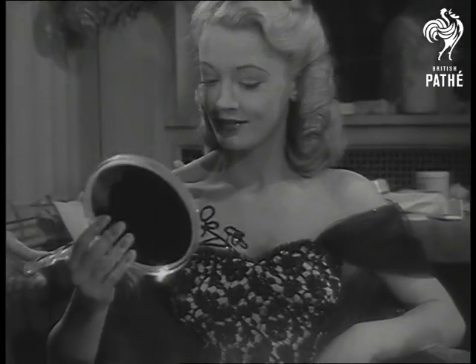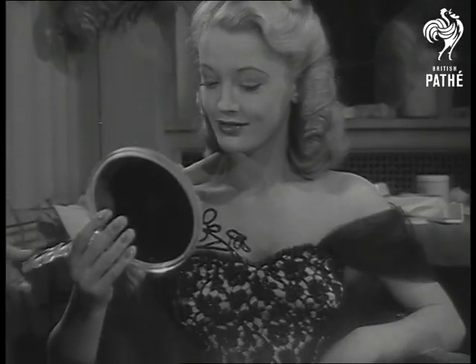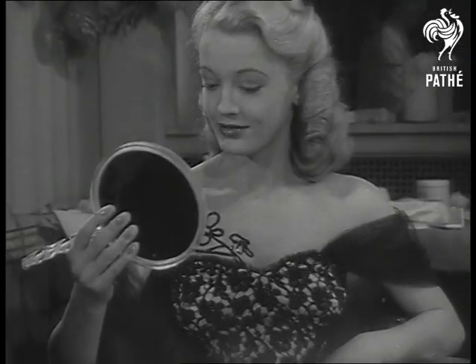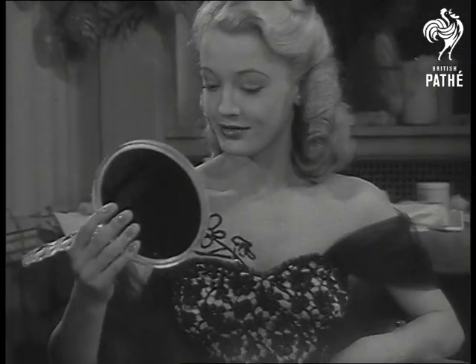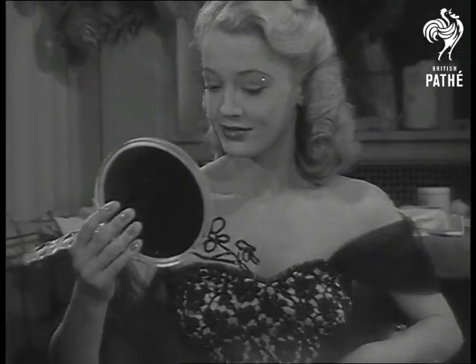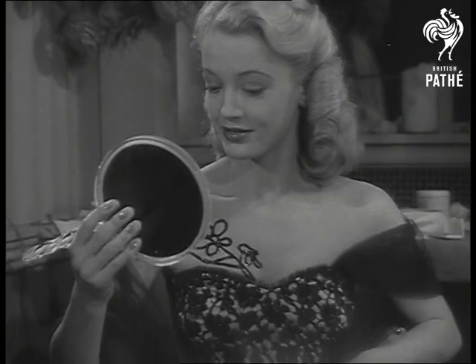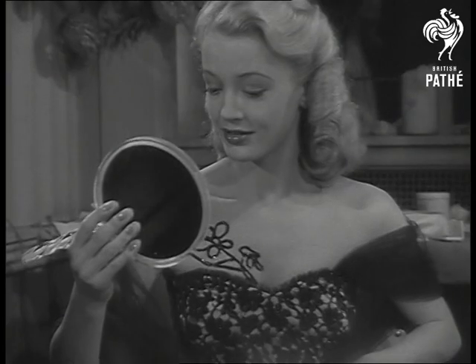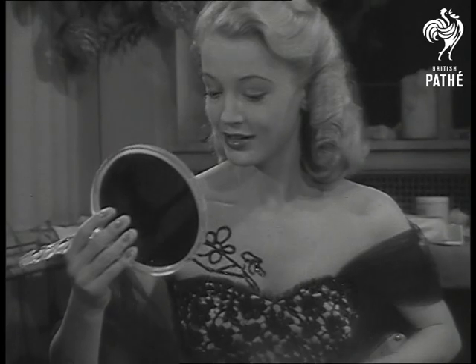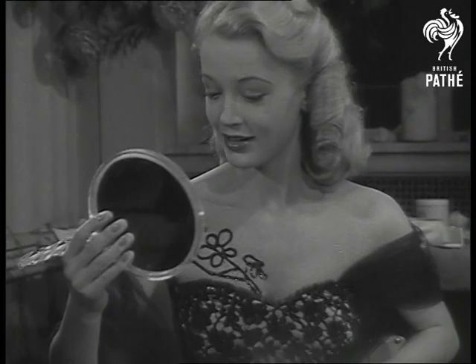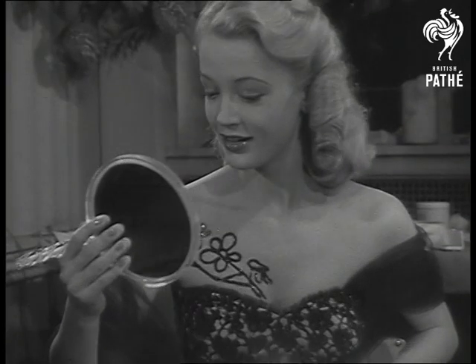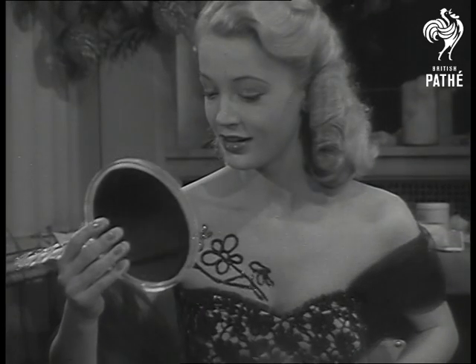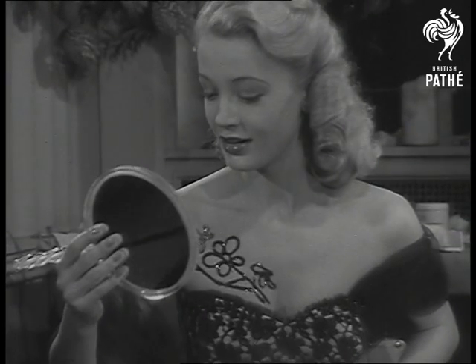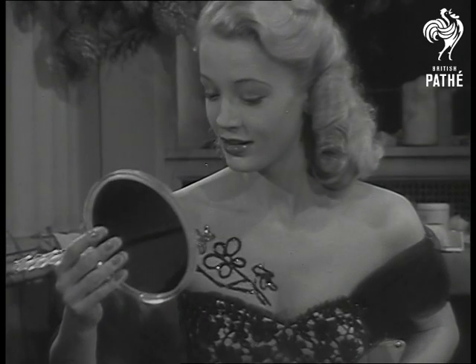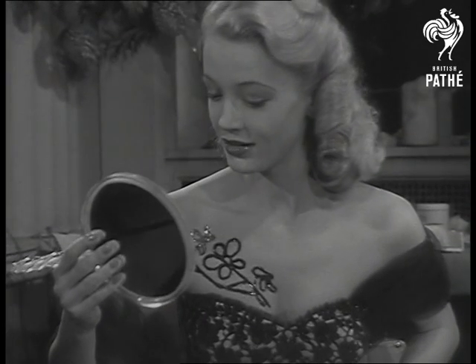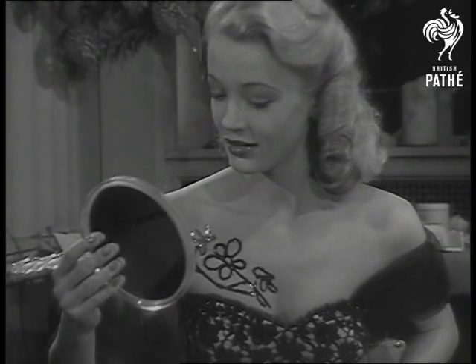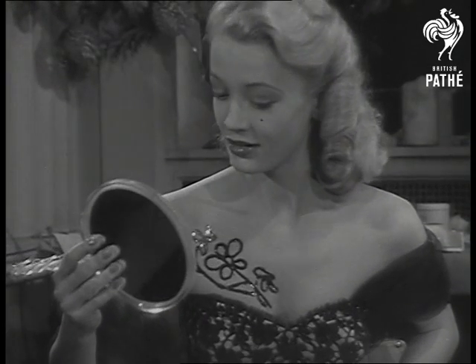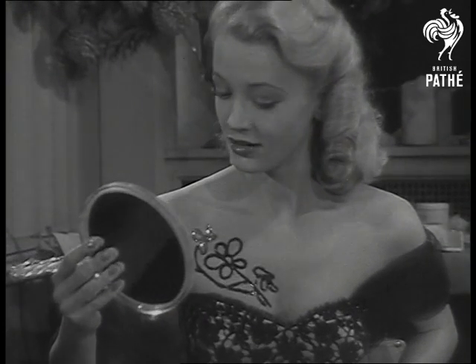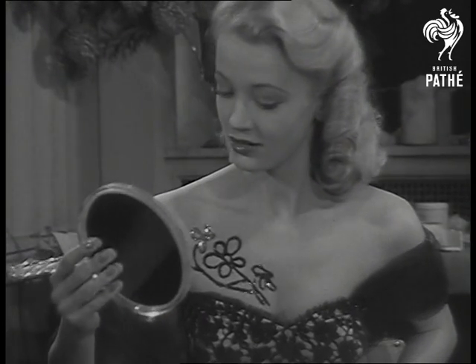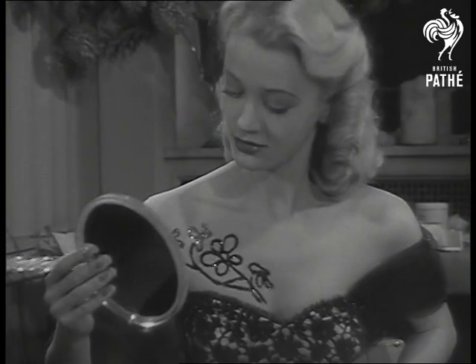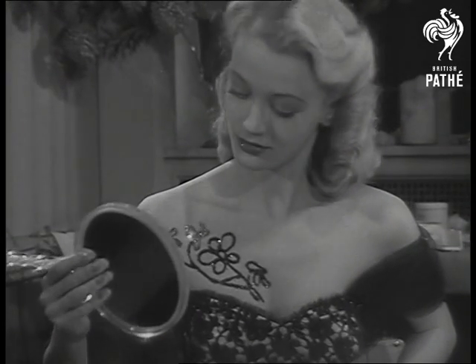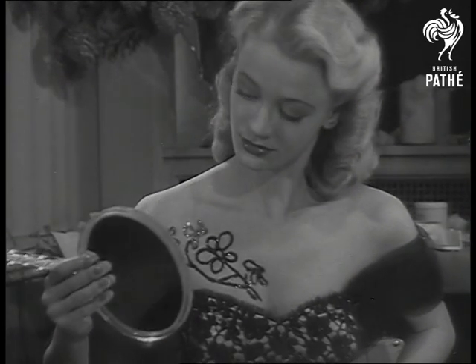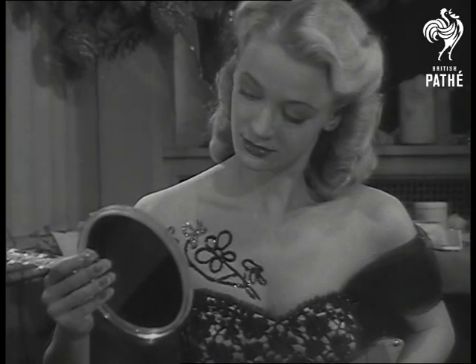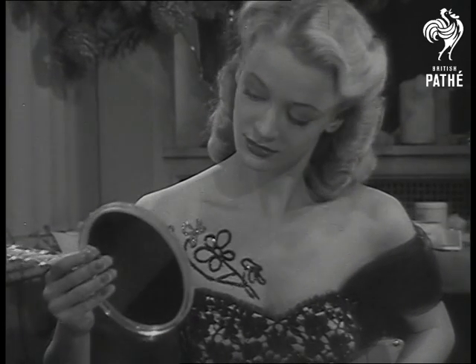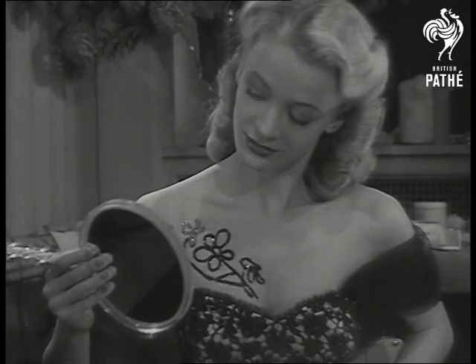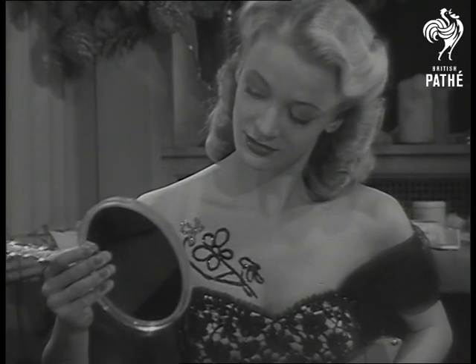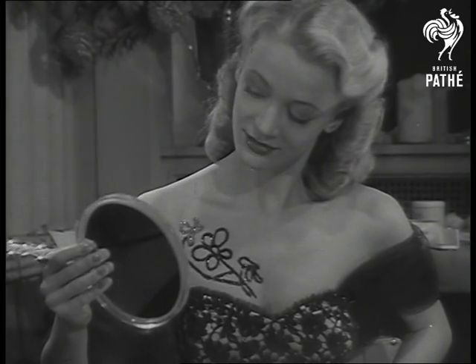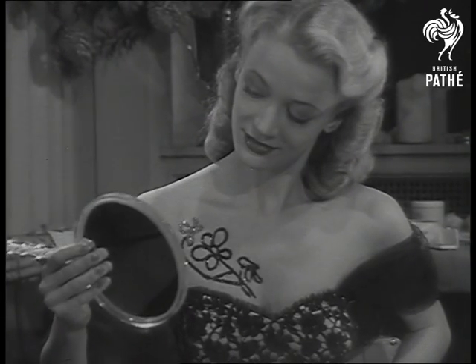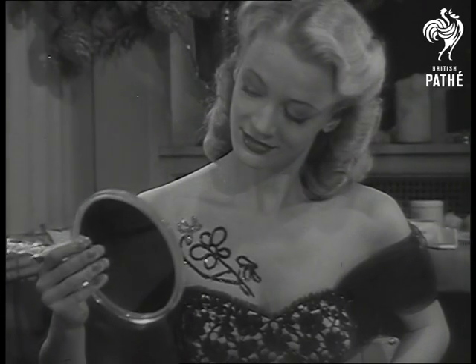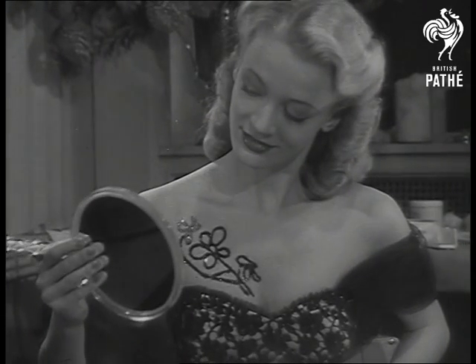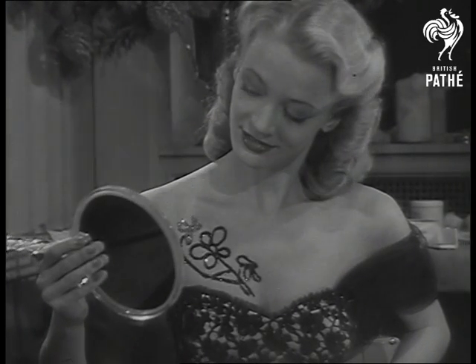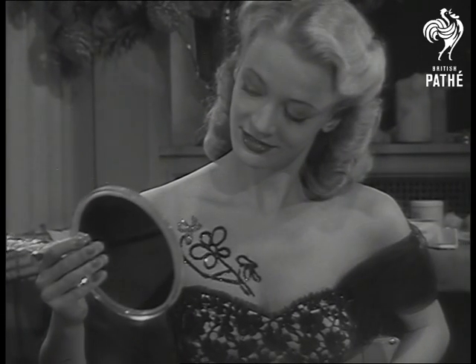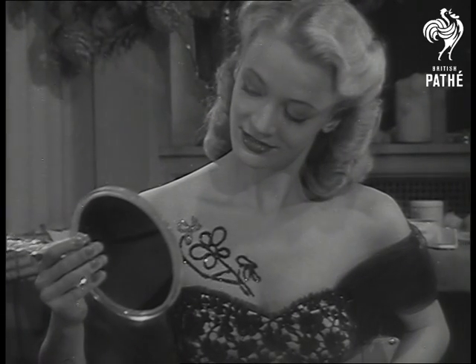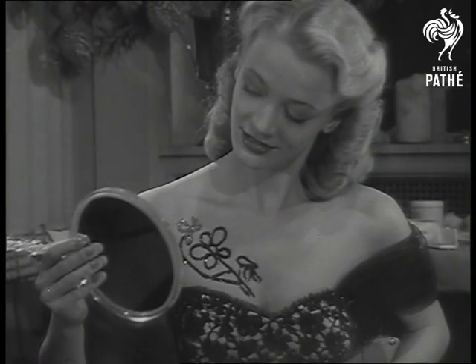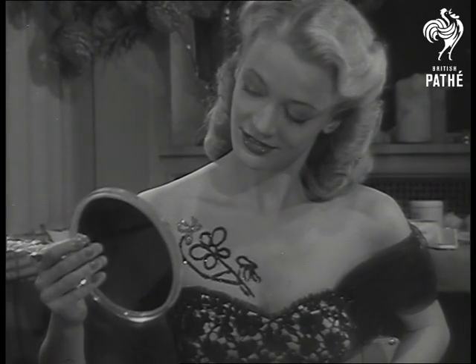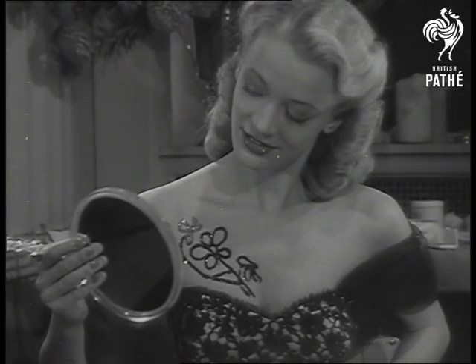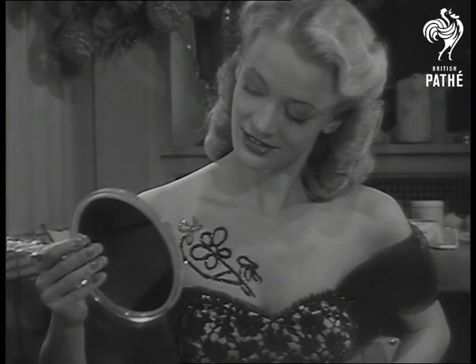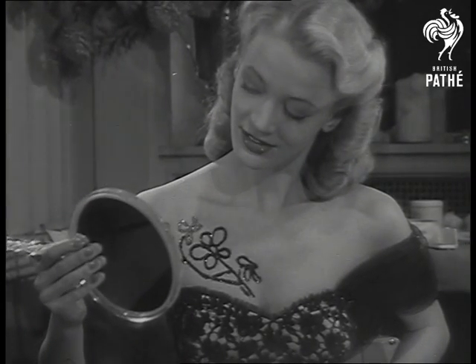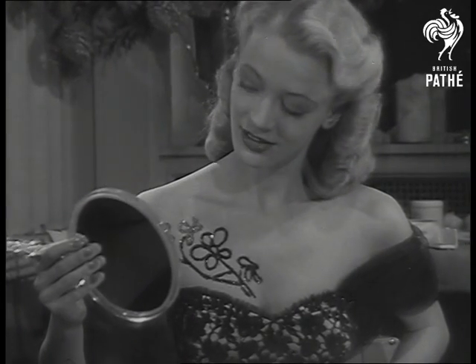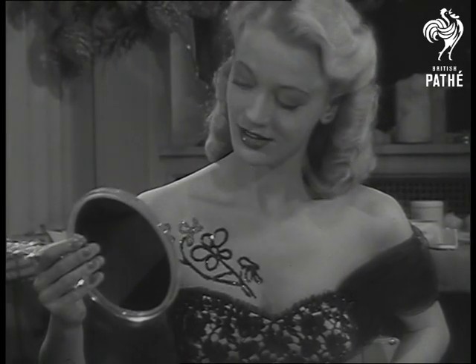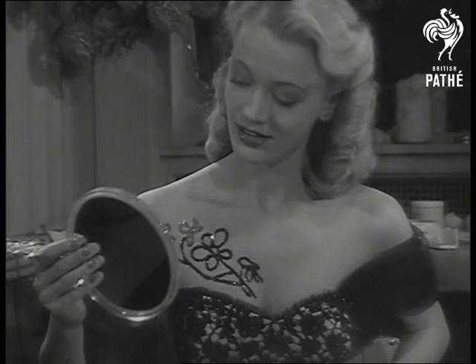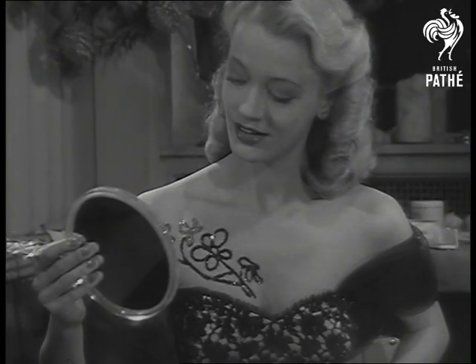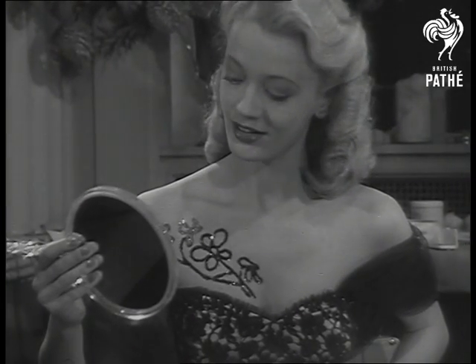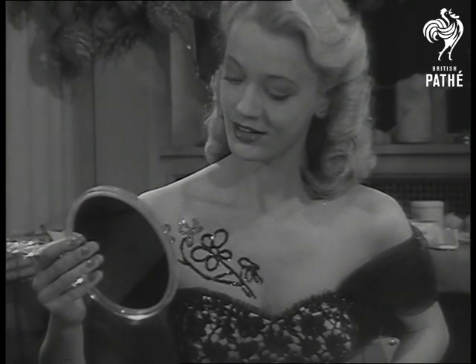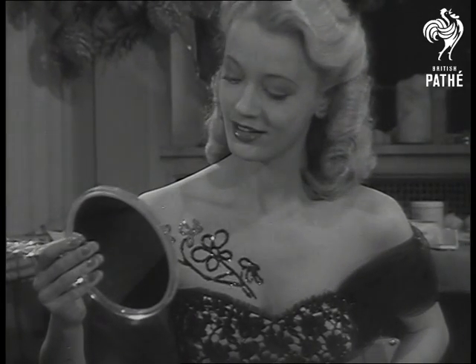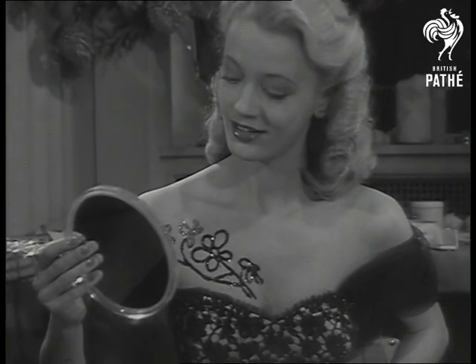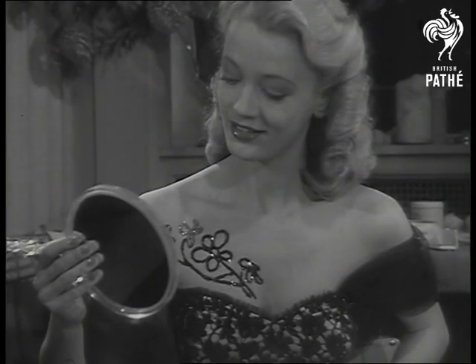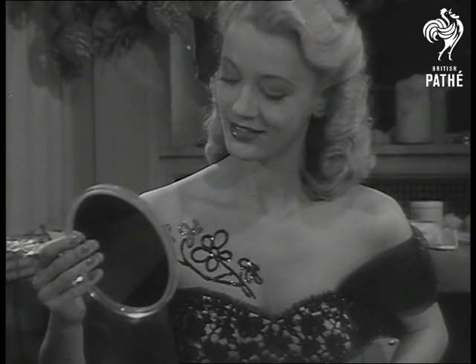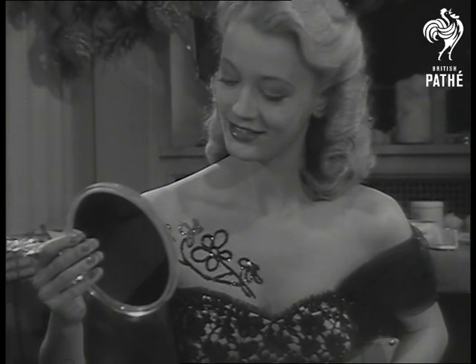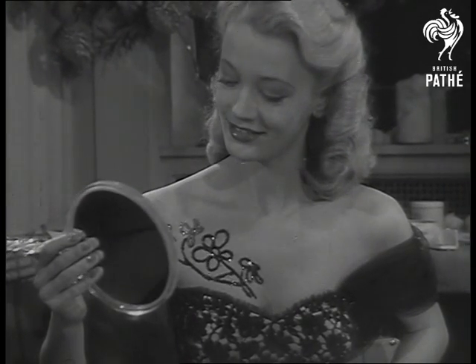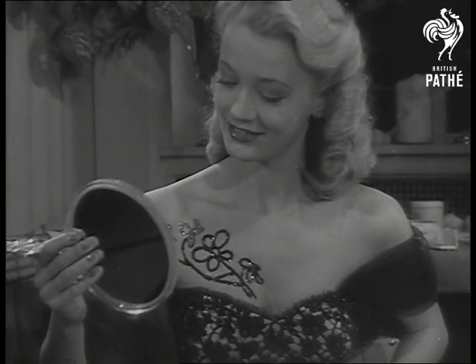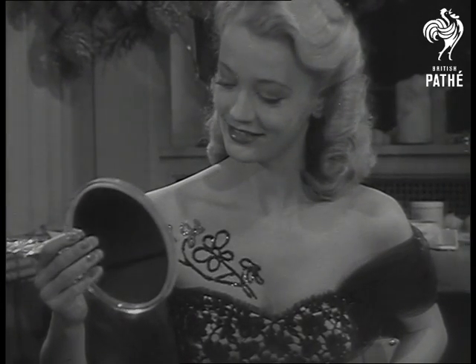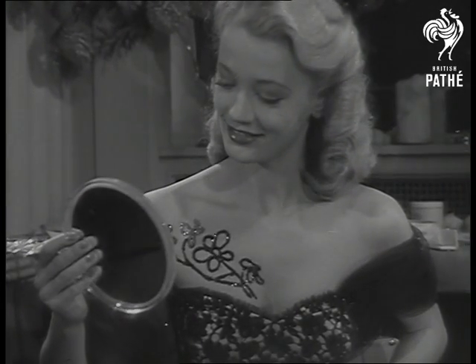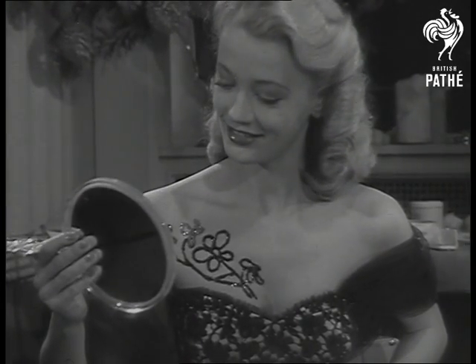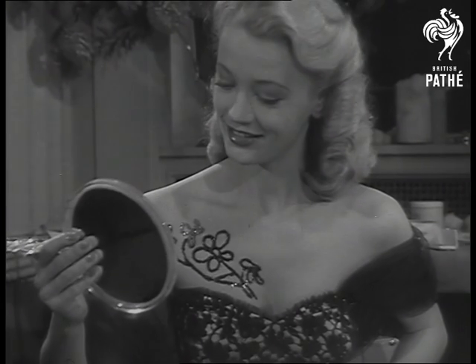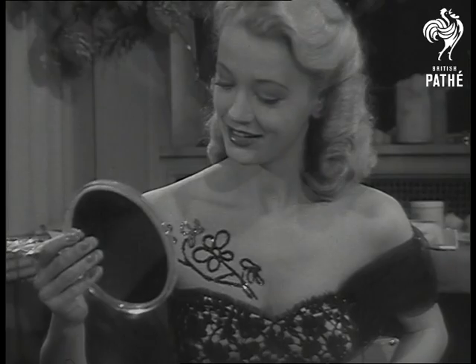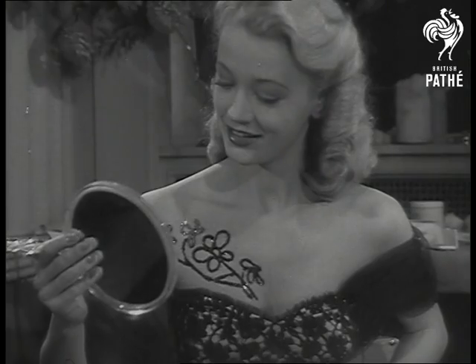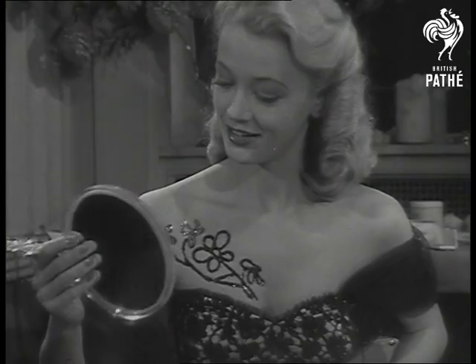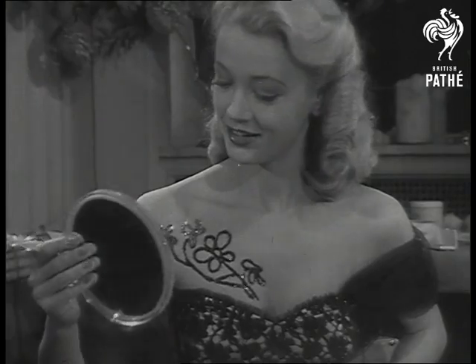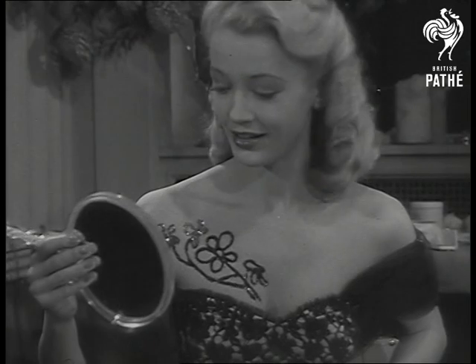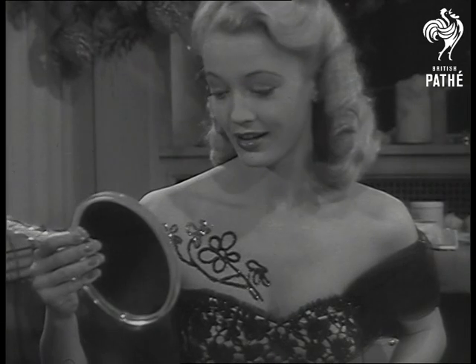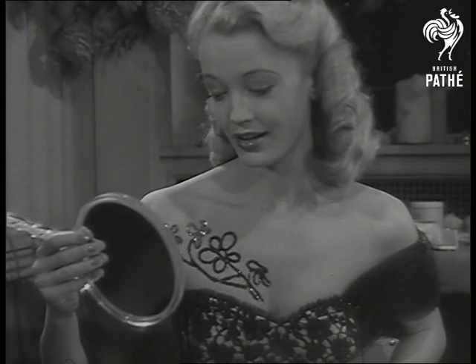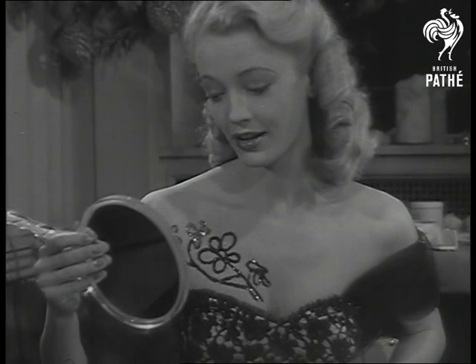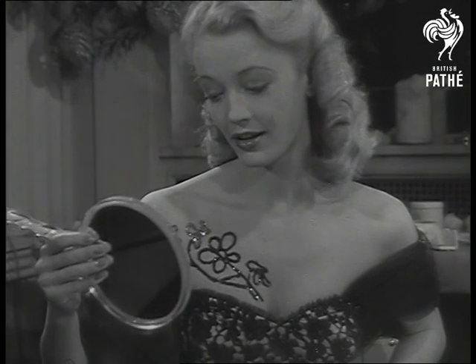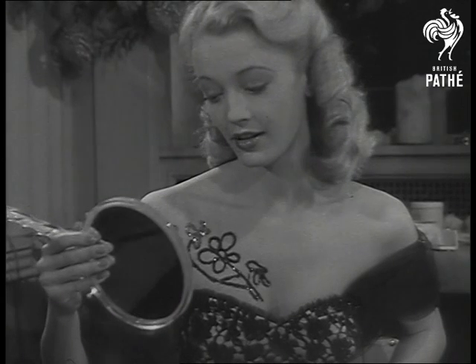And in case Pat's worrying how to get it off, the answer's simple. Surgical spirit or cleansing cream will do the trick.